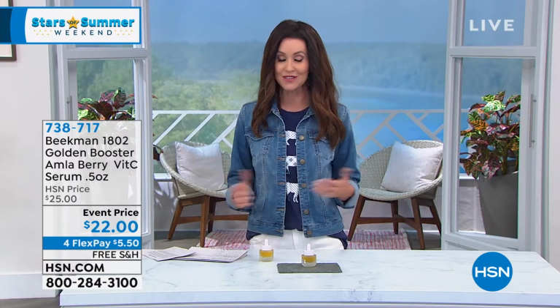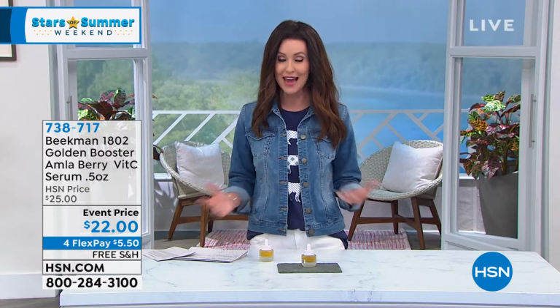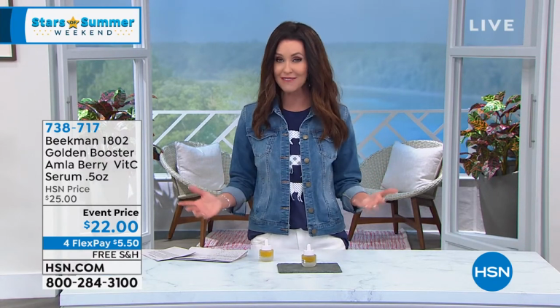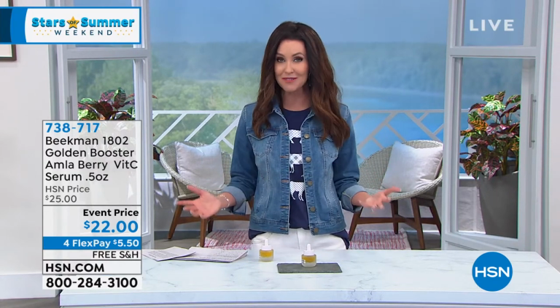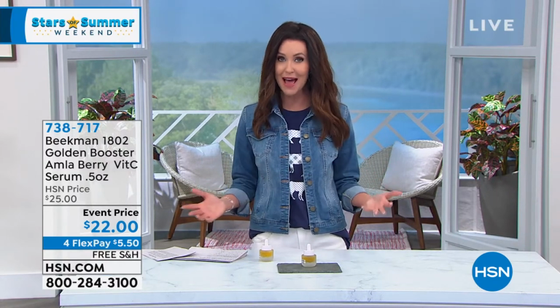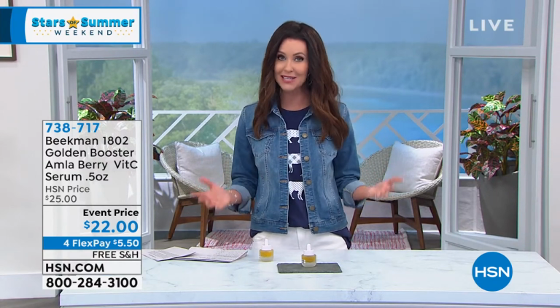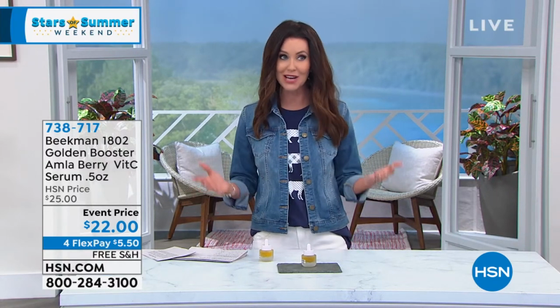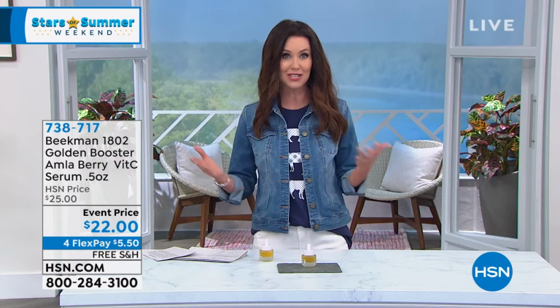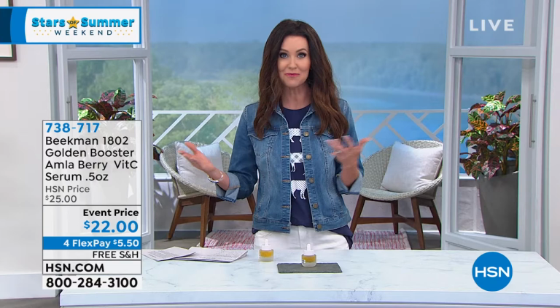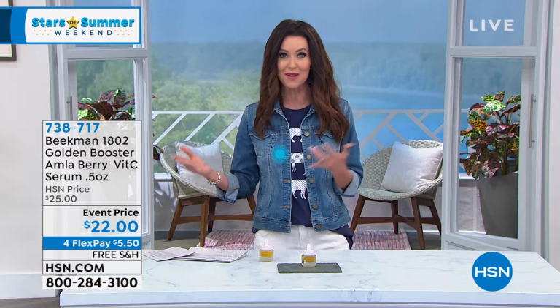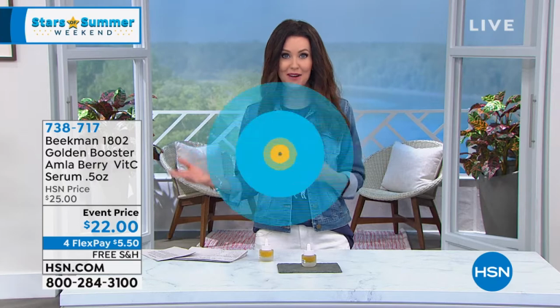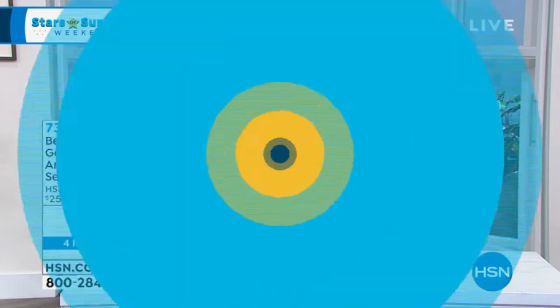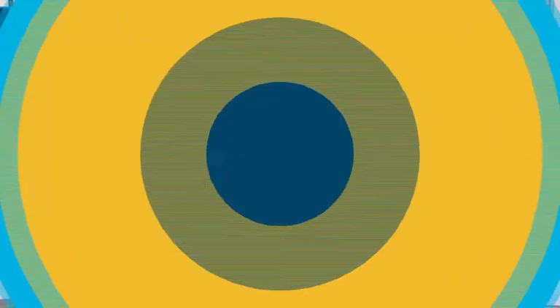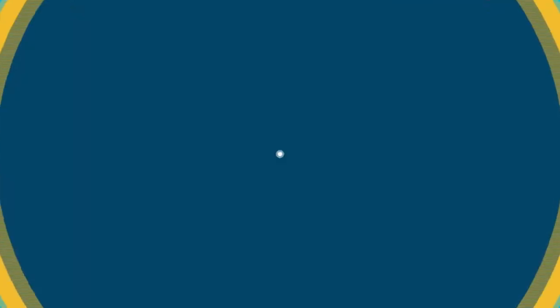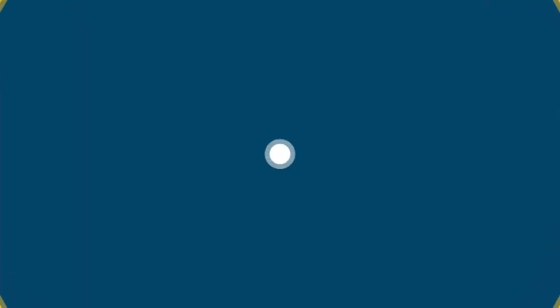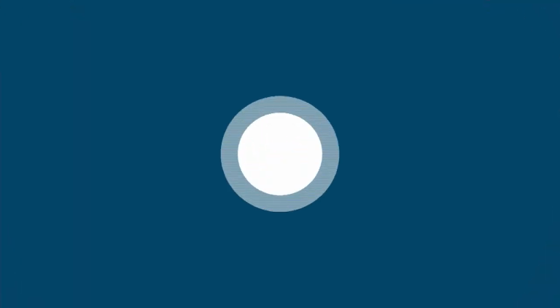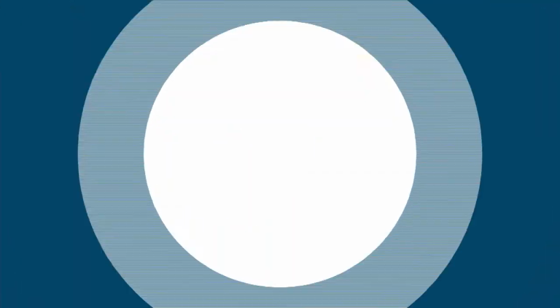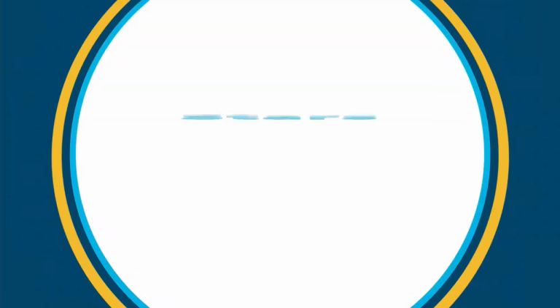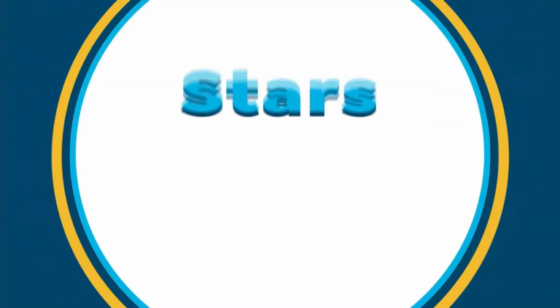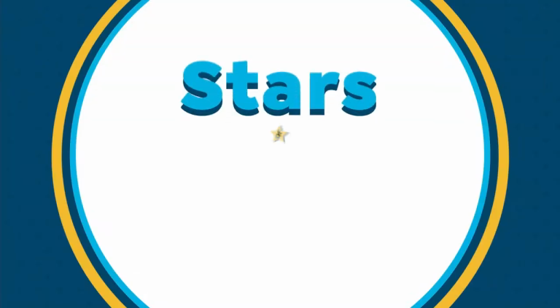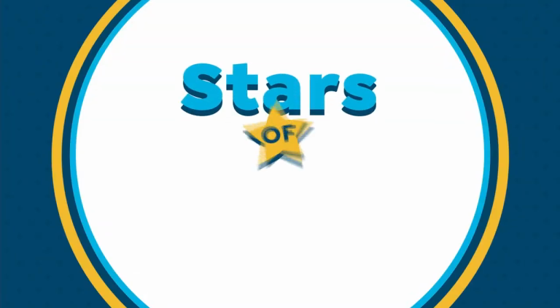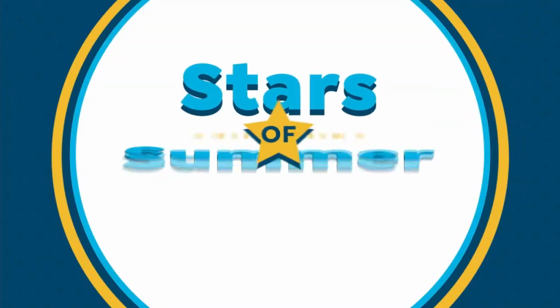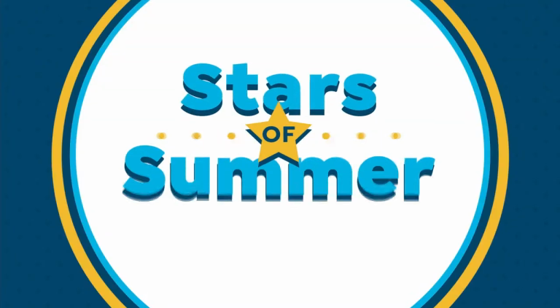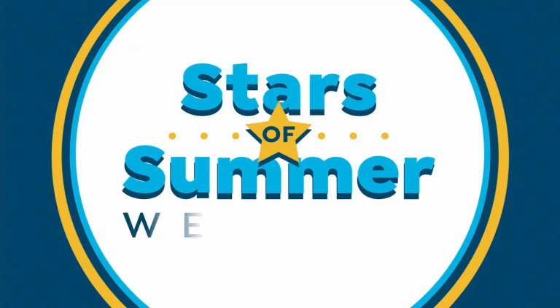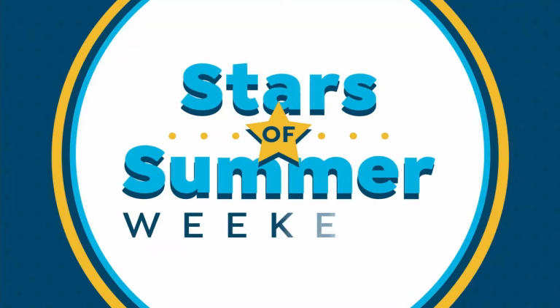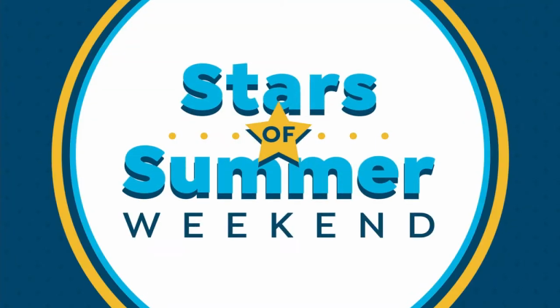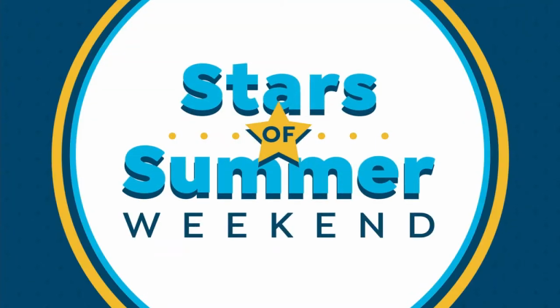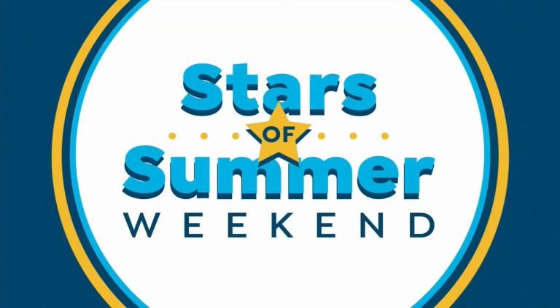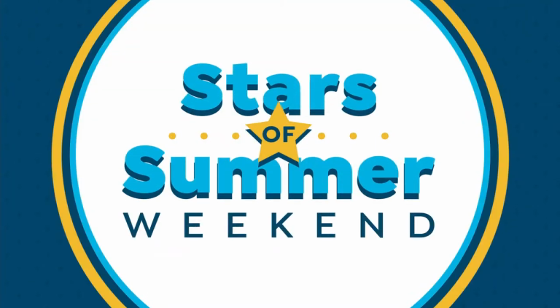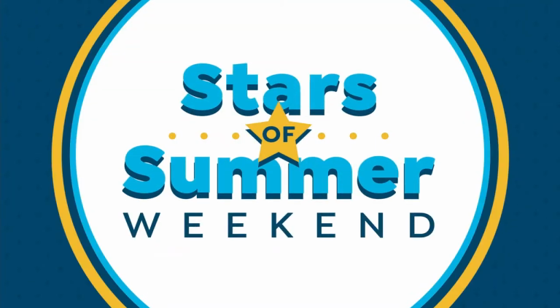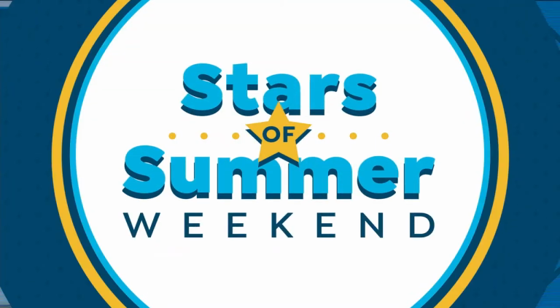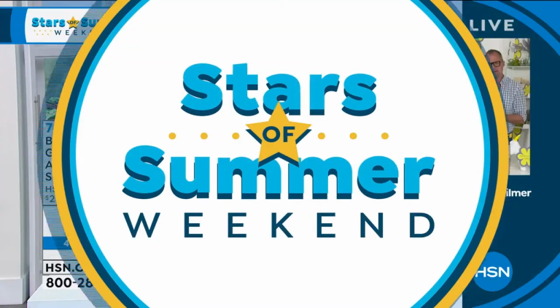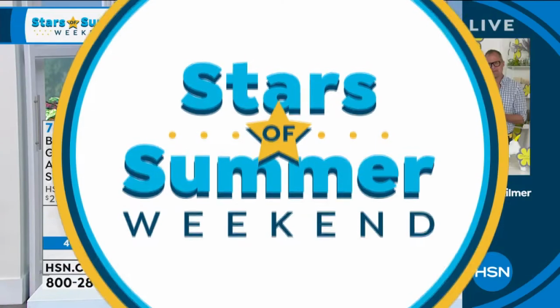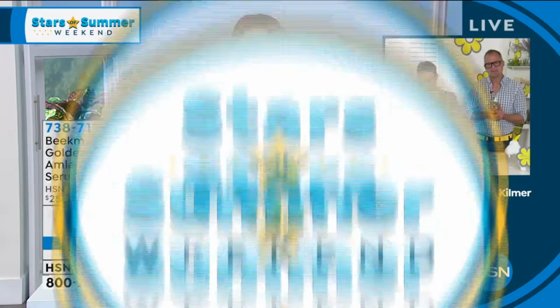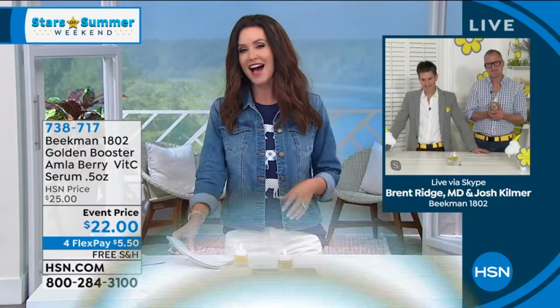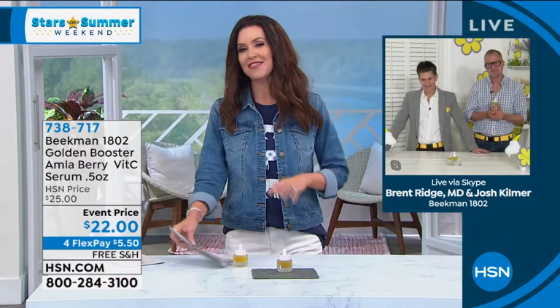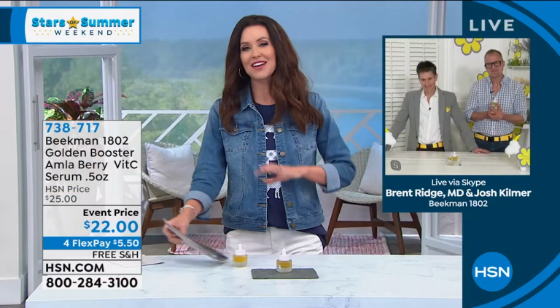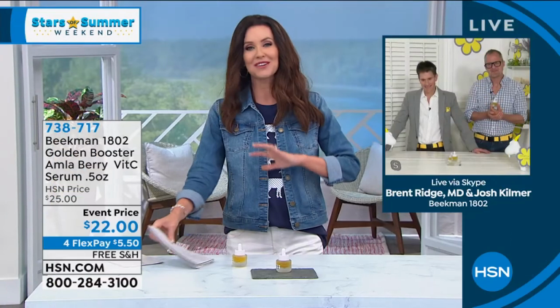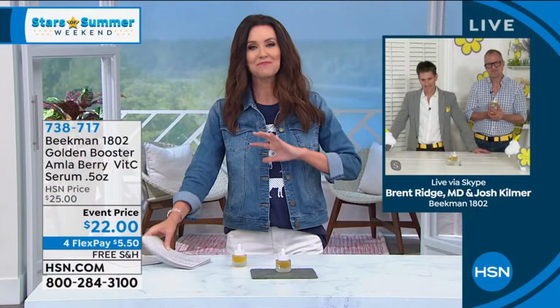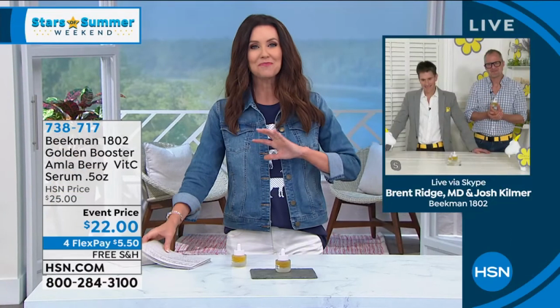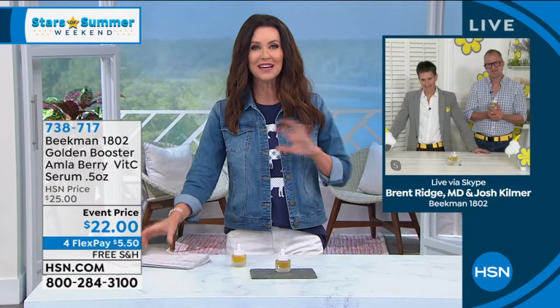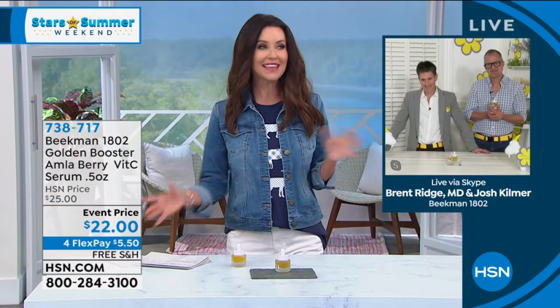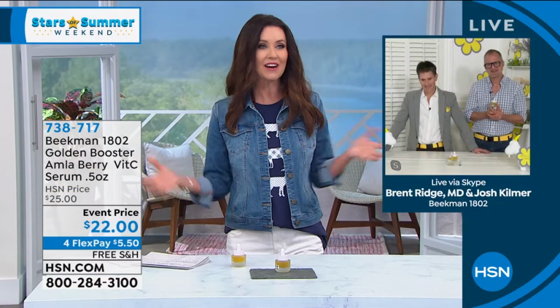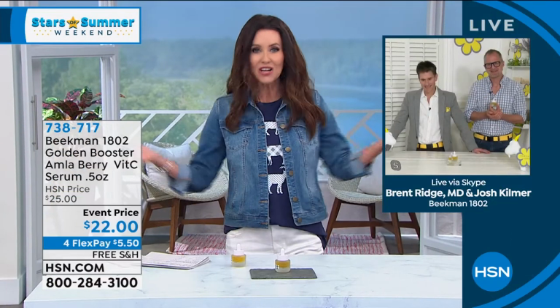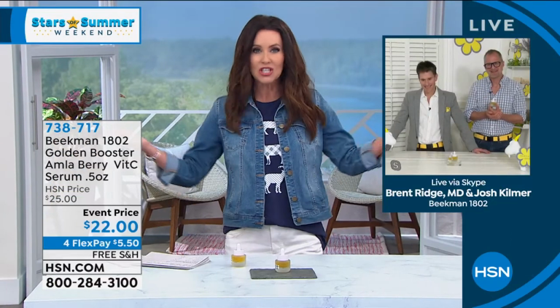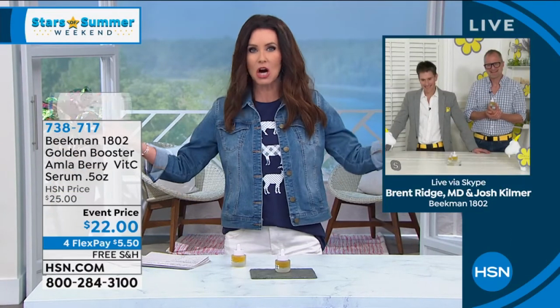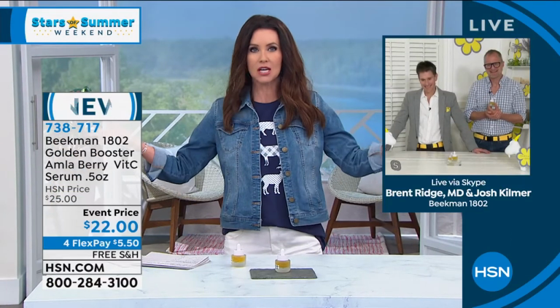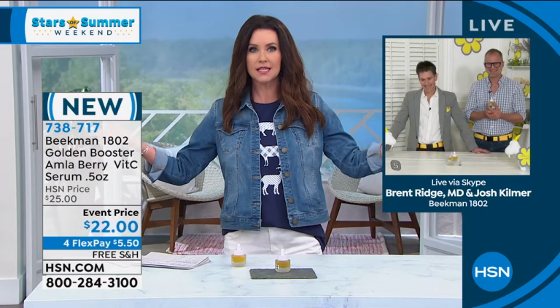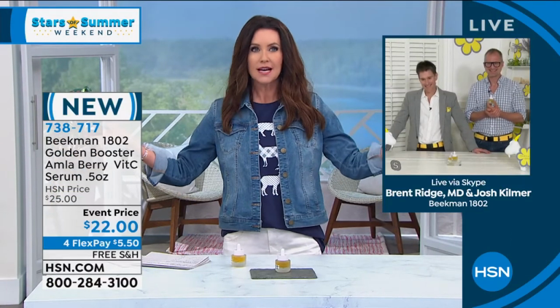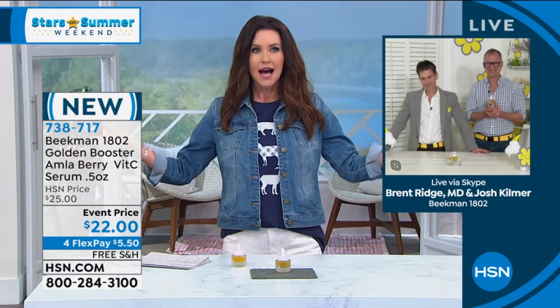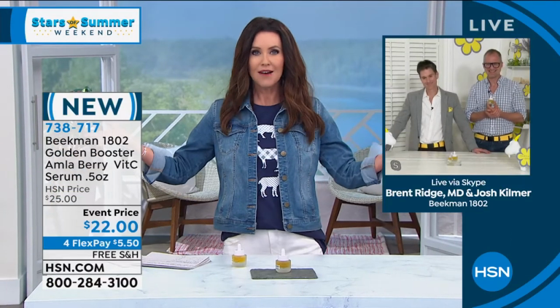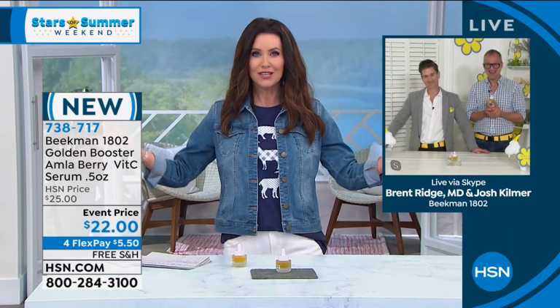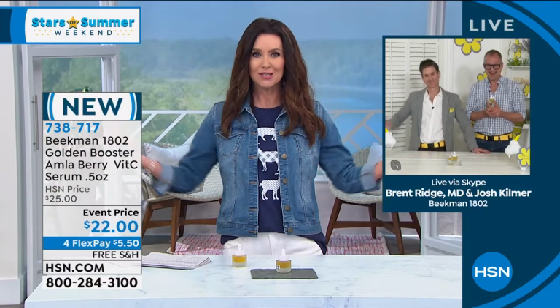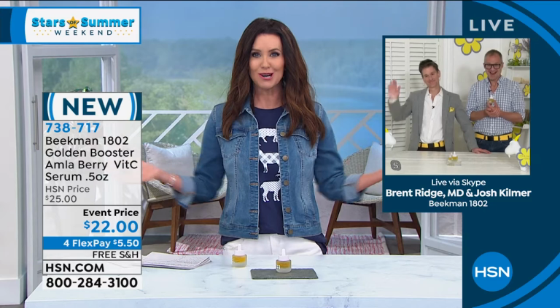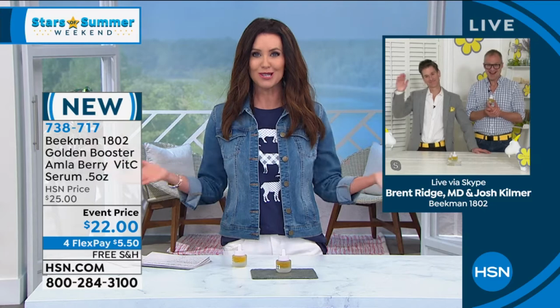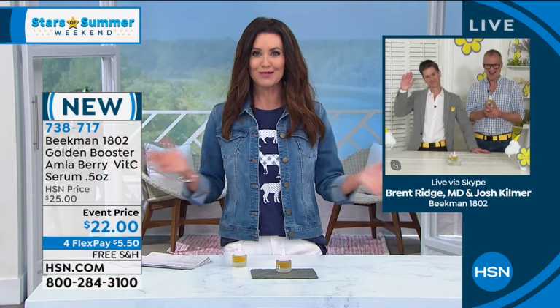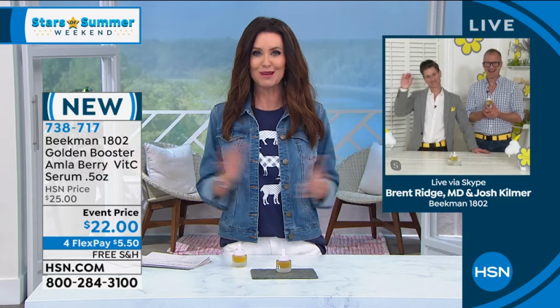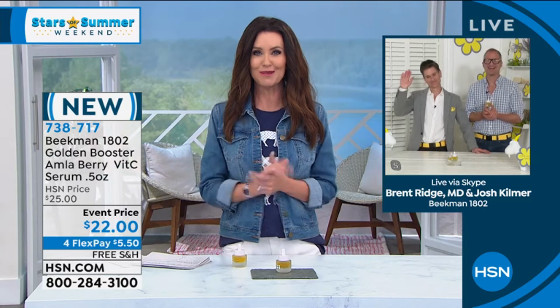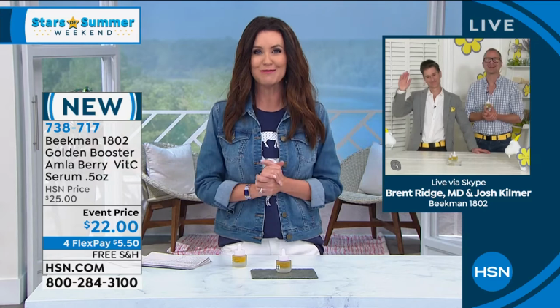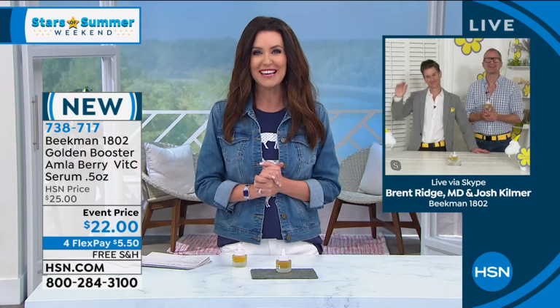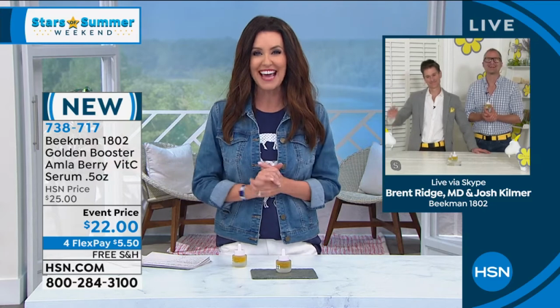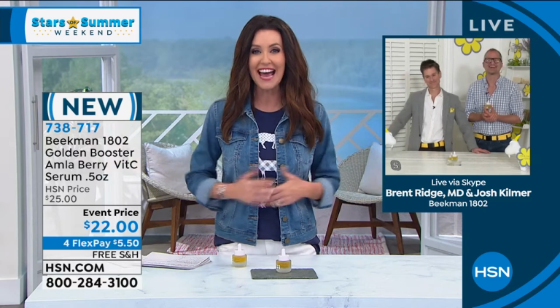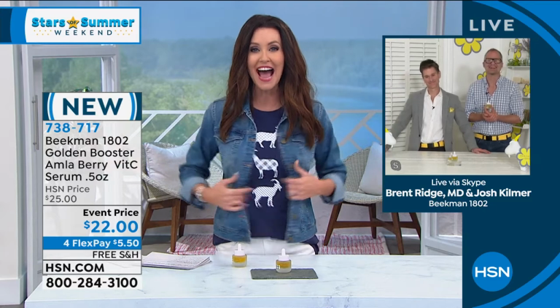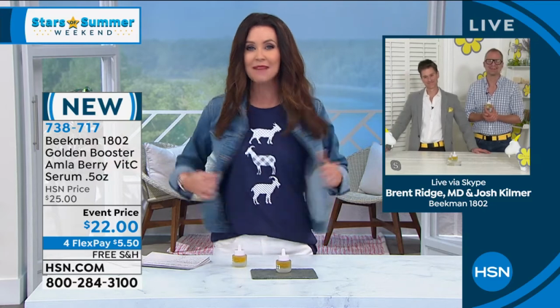If you've never met Dr. Brent Ridge and Josh Kilmer Purcell — they are our stars of the Stars of Summer Weekend.